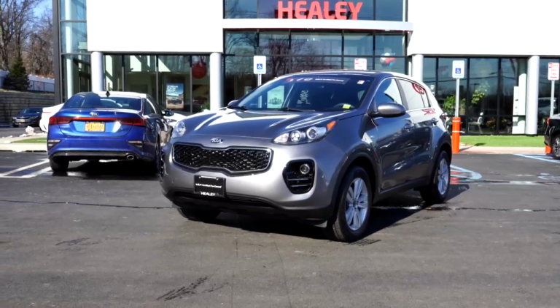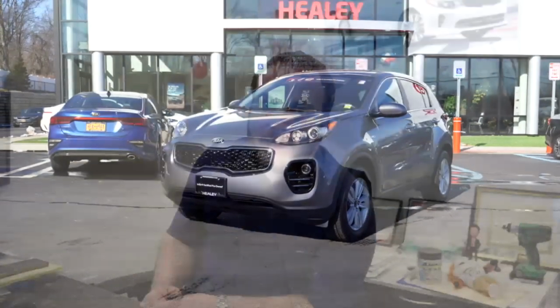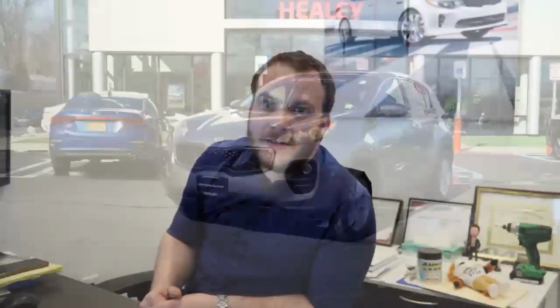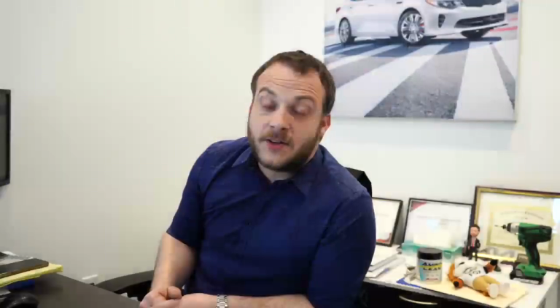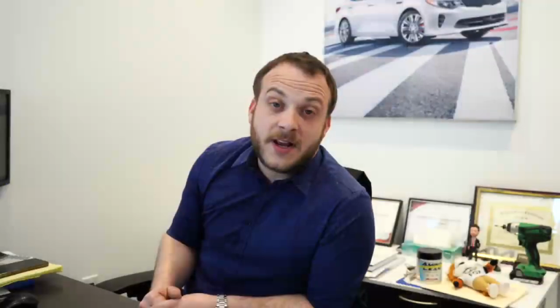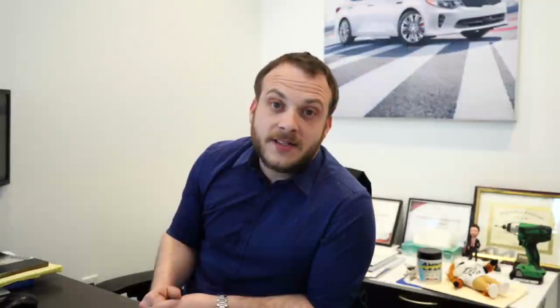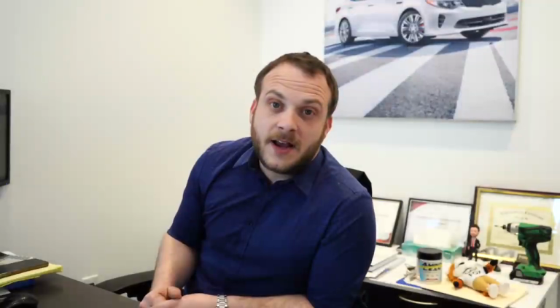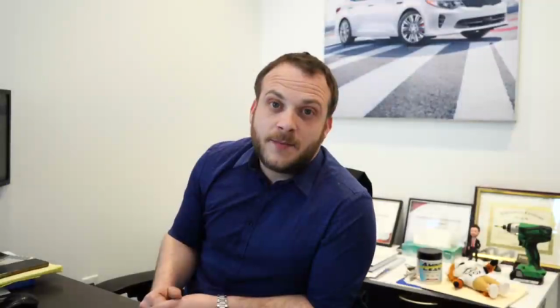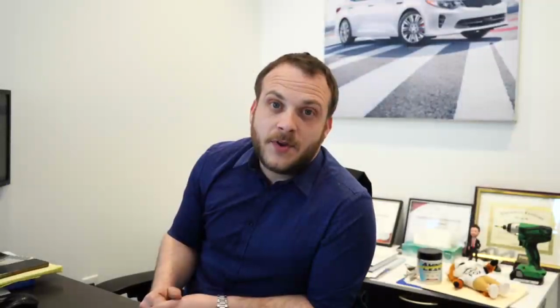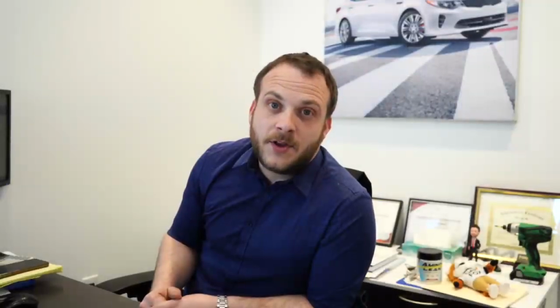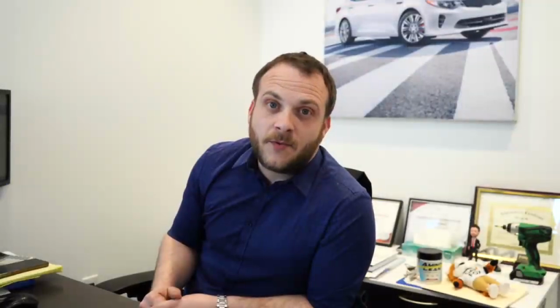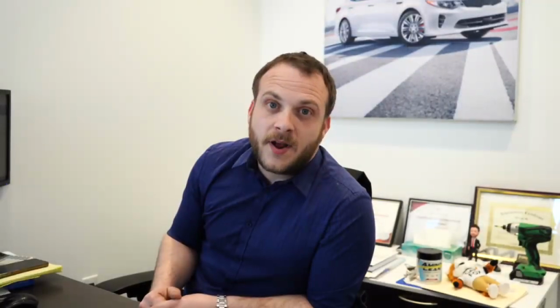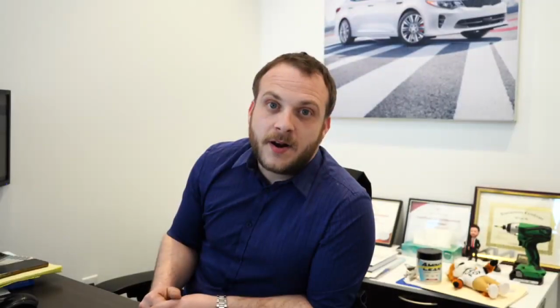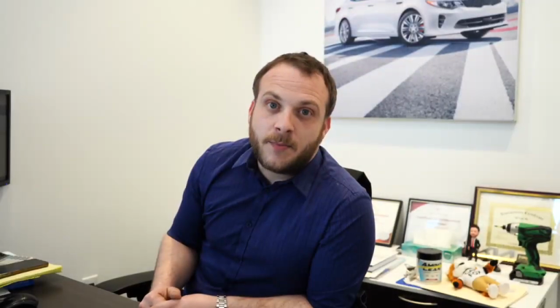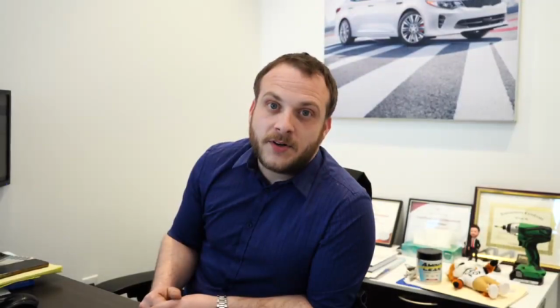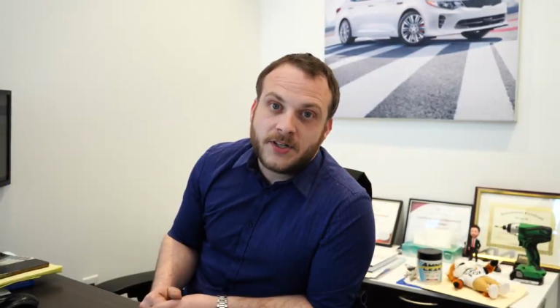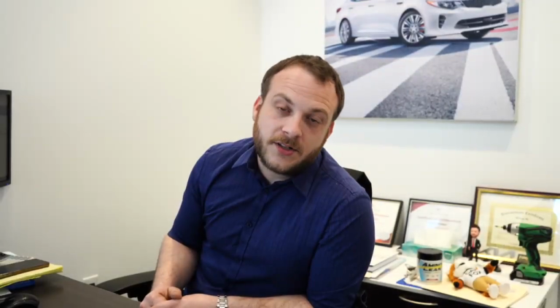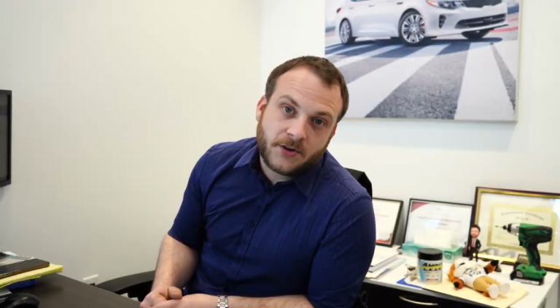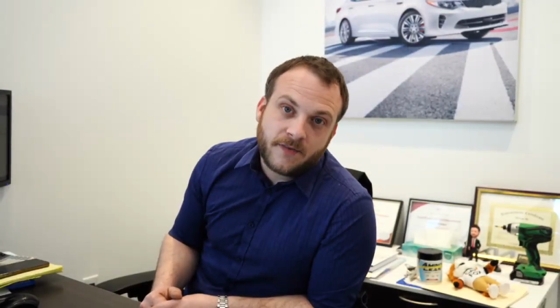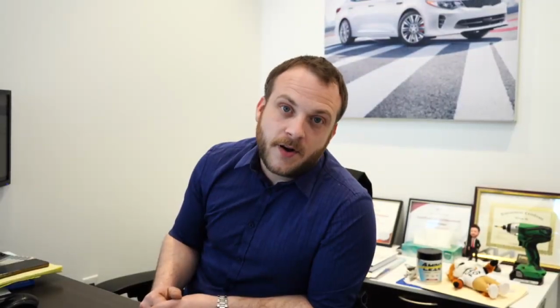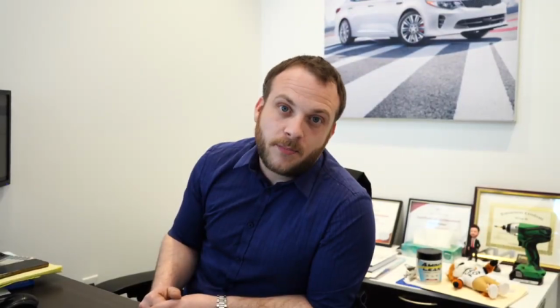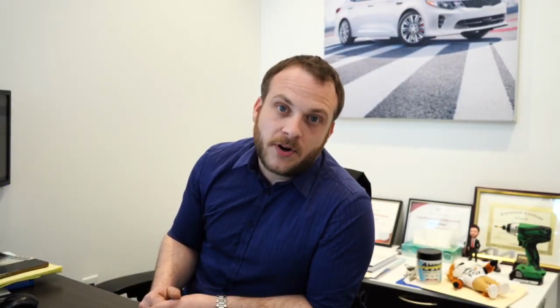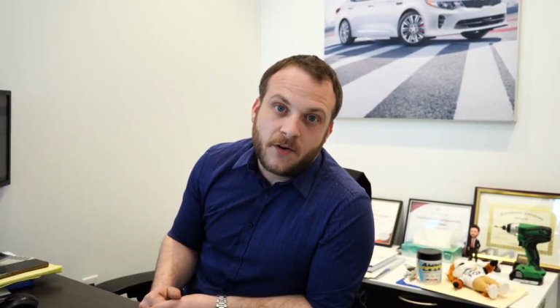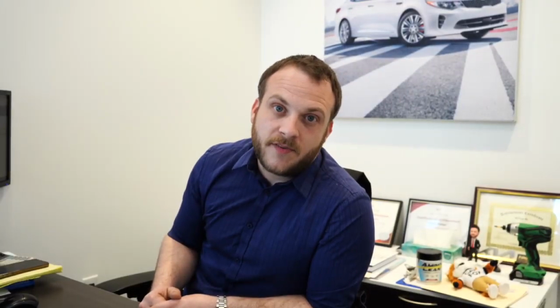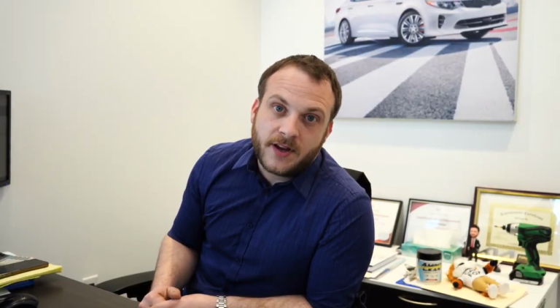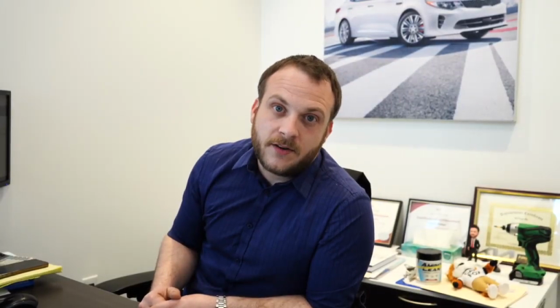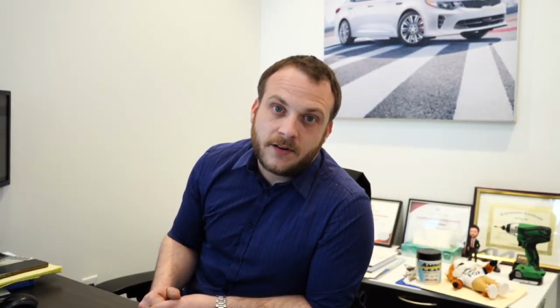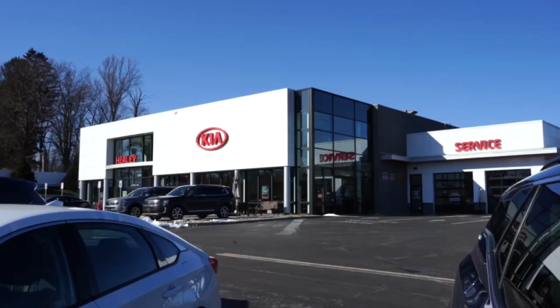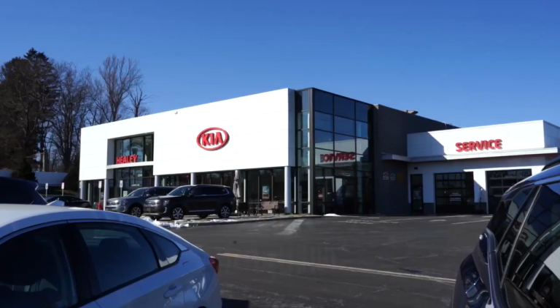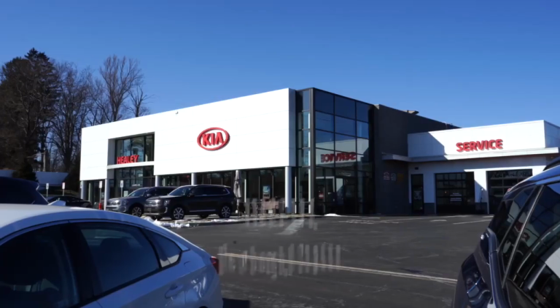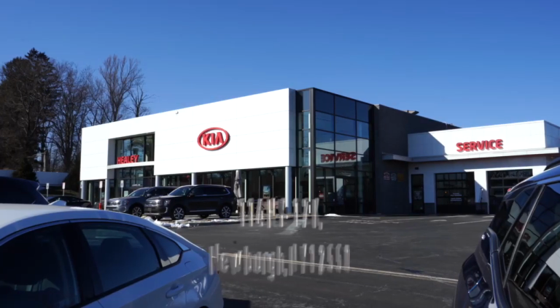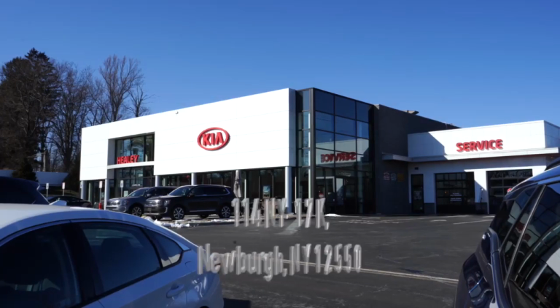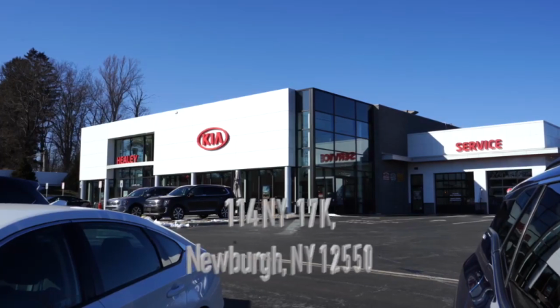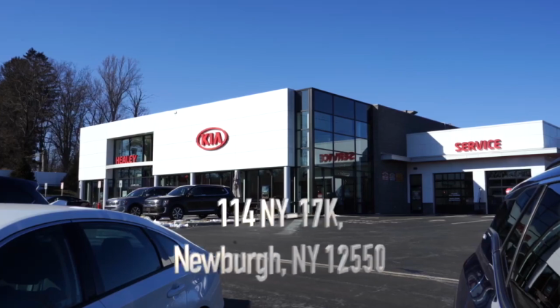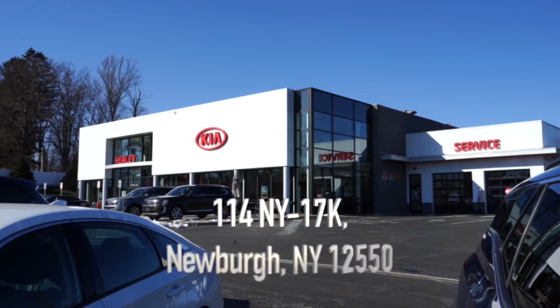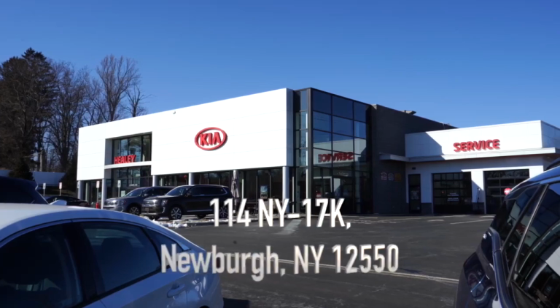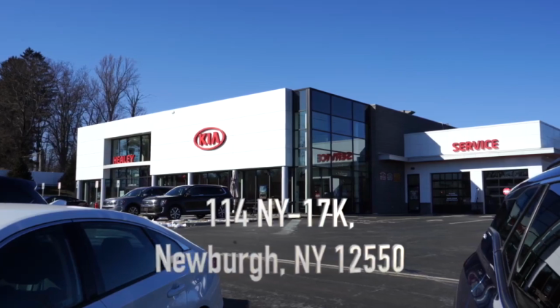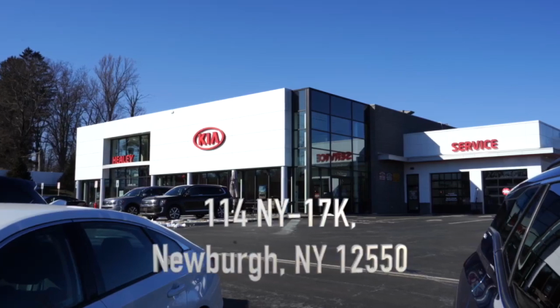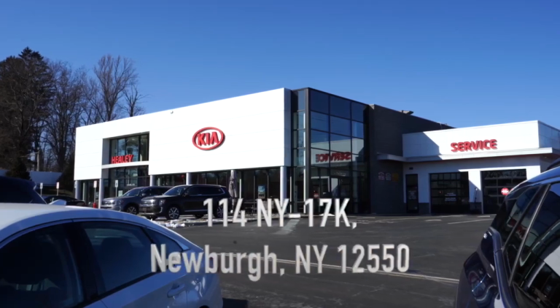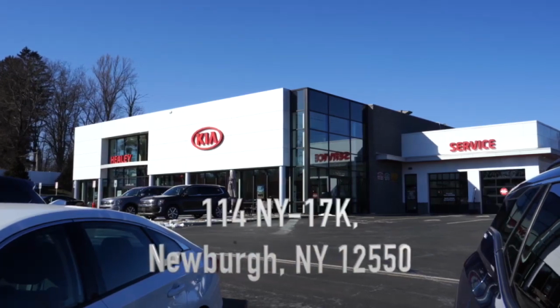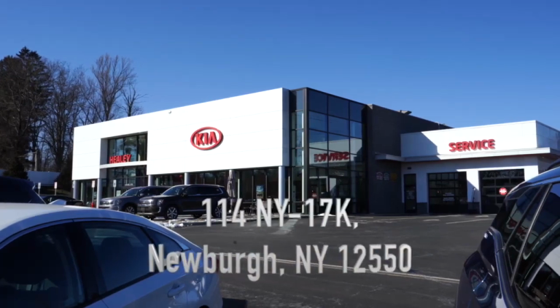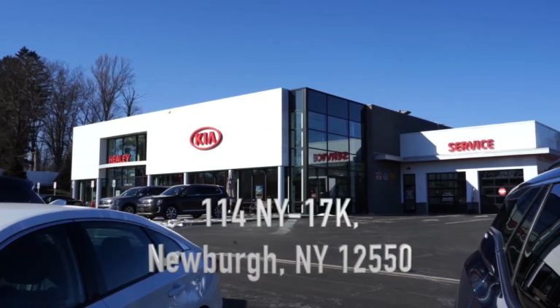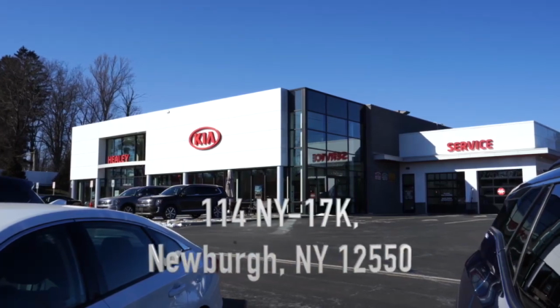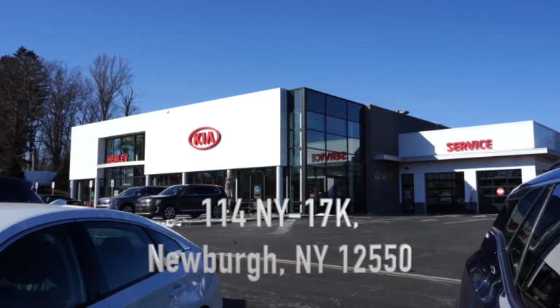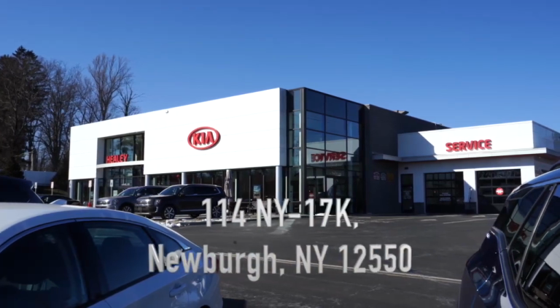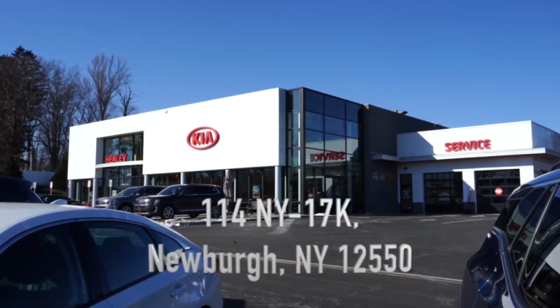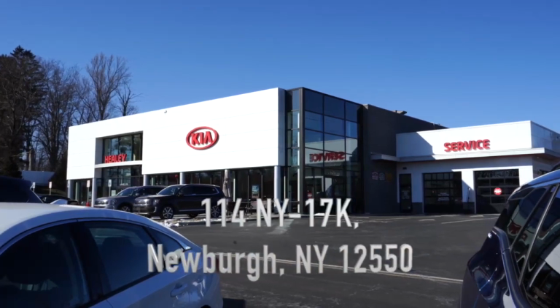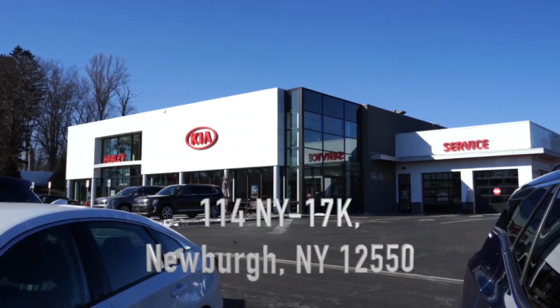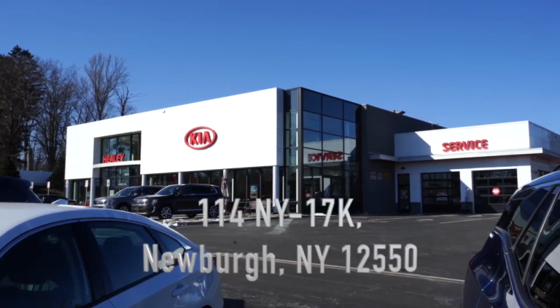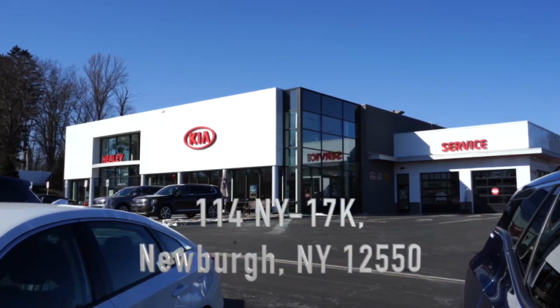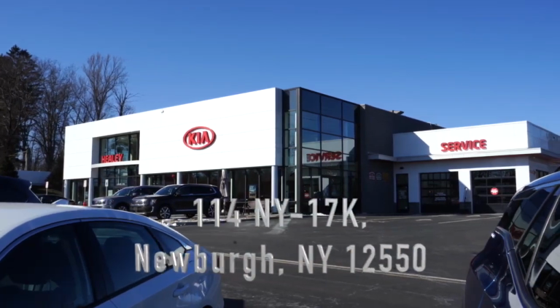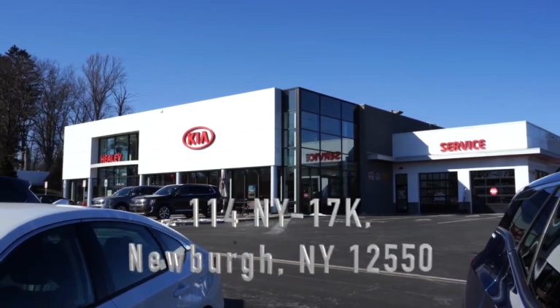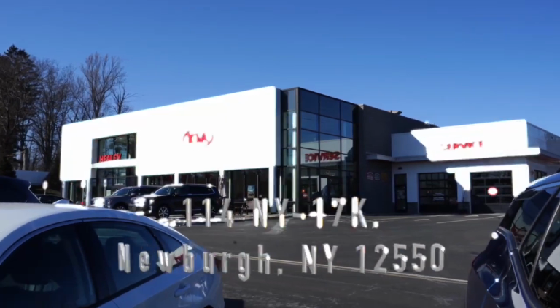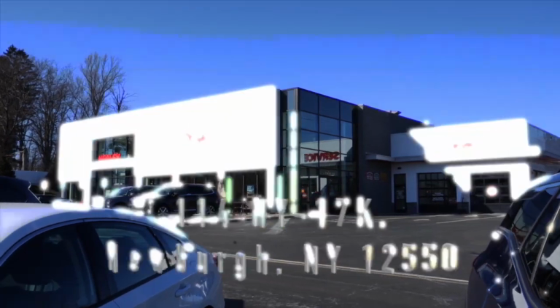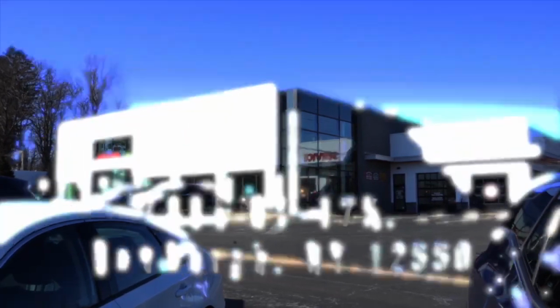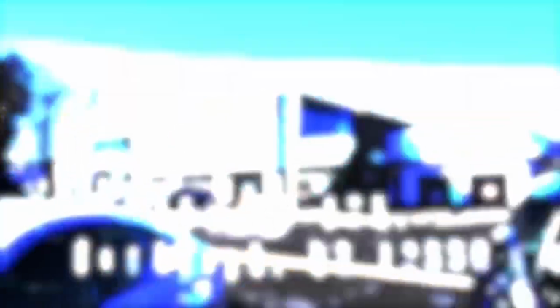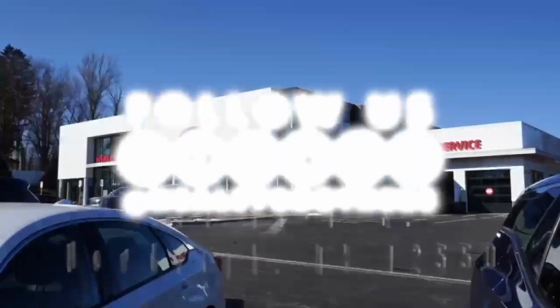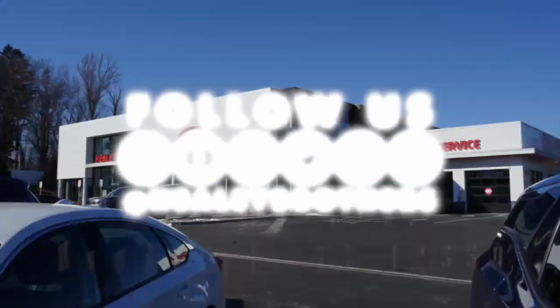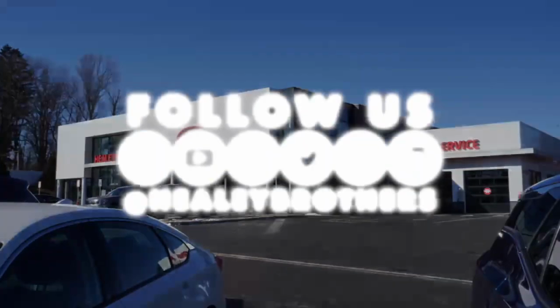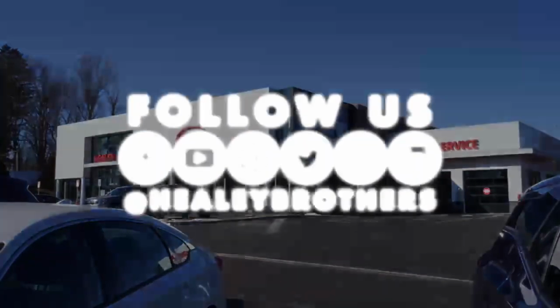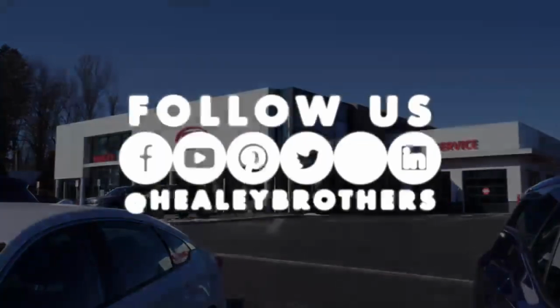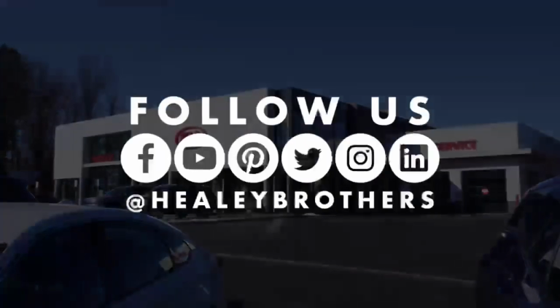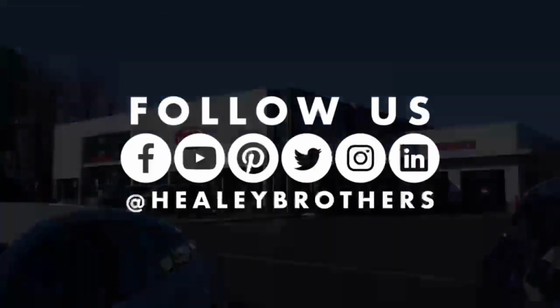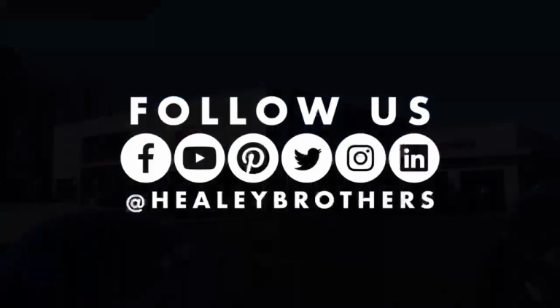So next time you're ready to purchase a certified pre-owned vehicle, come check us out at 114 Route 17K at Healey Brothers Kia. See you soon.